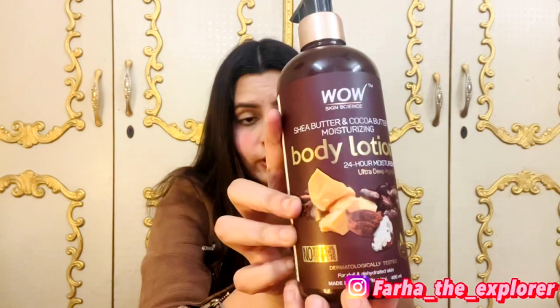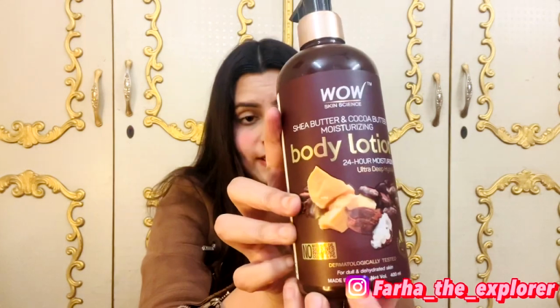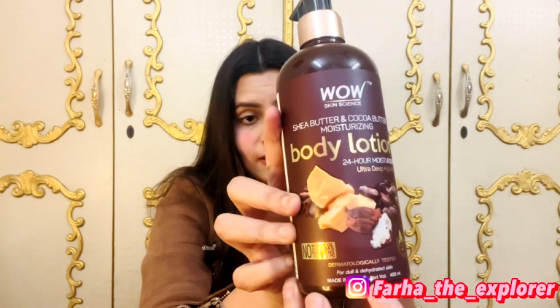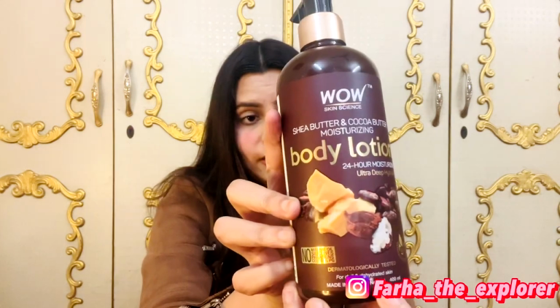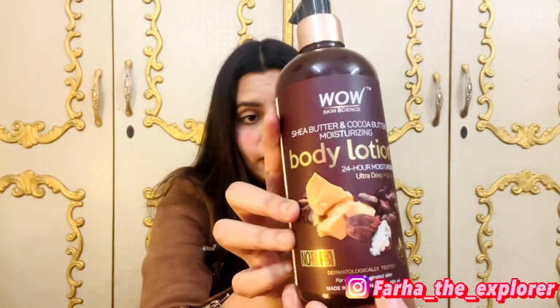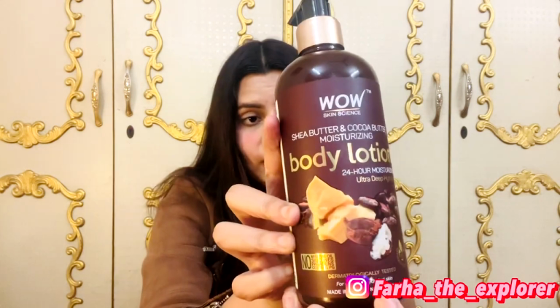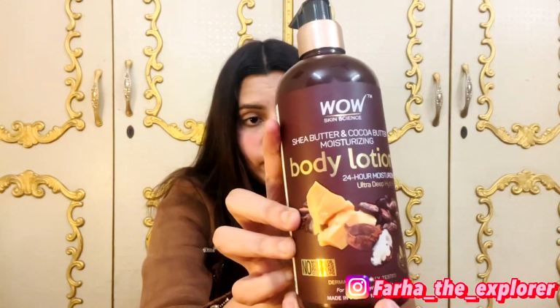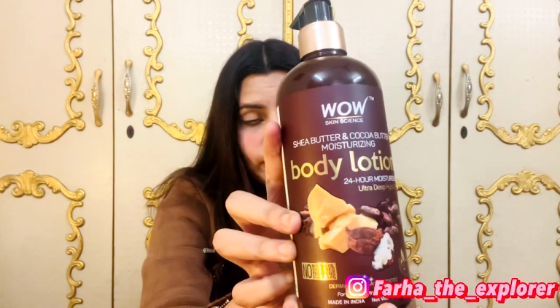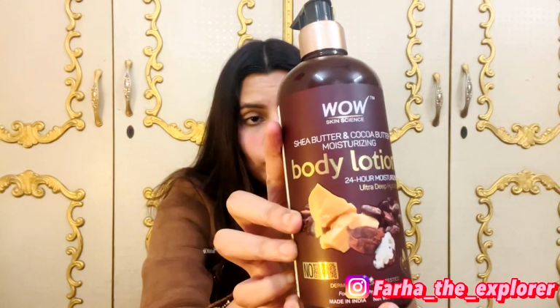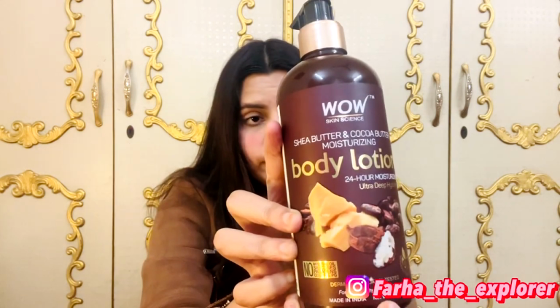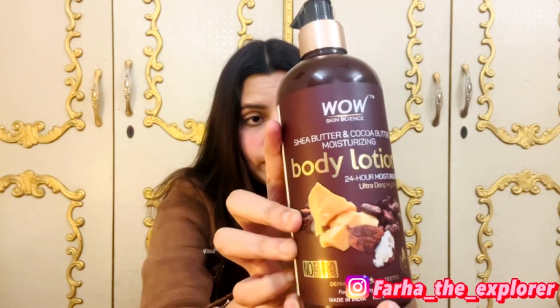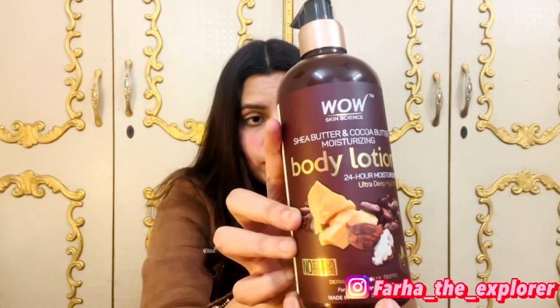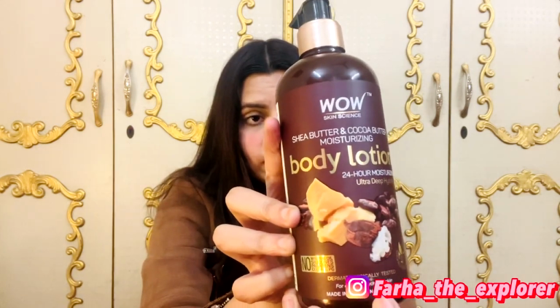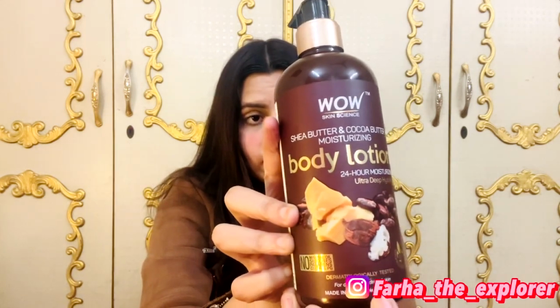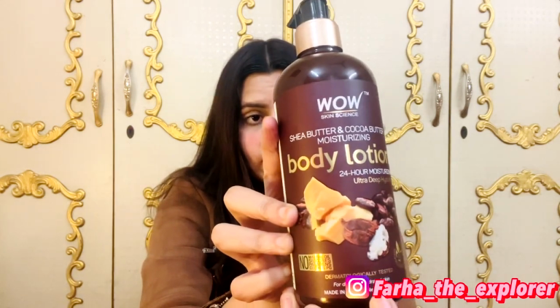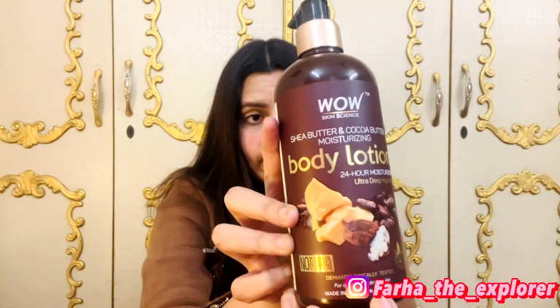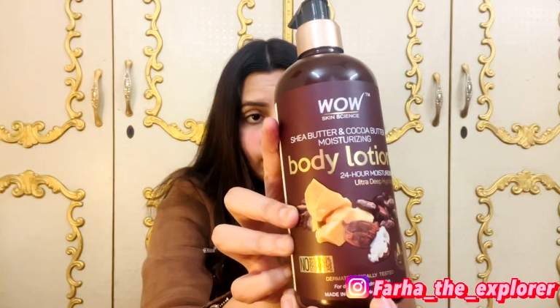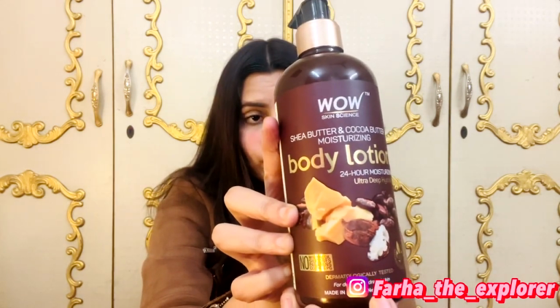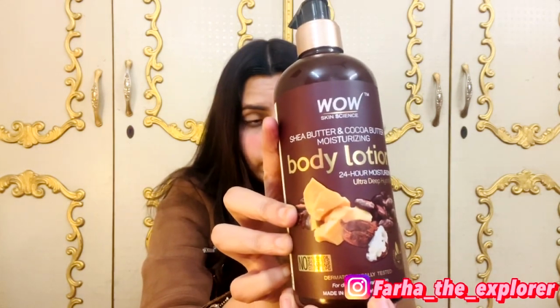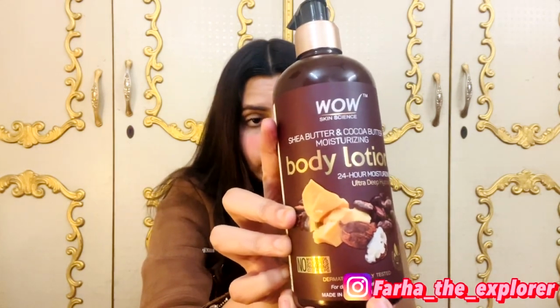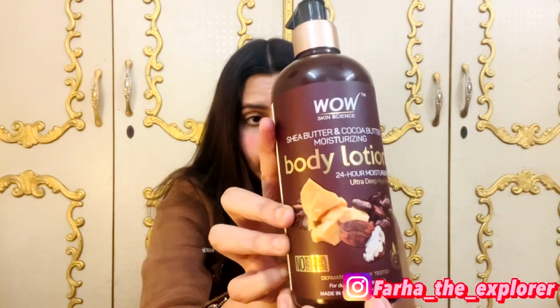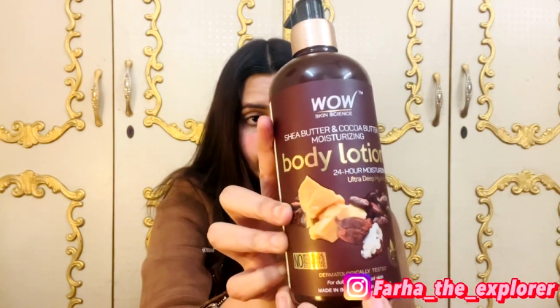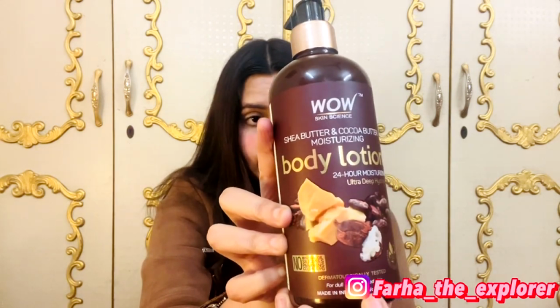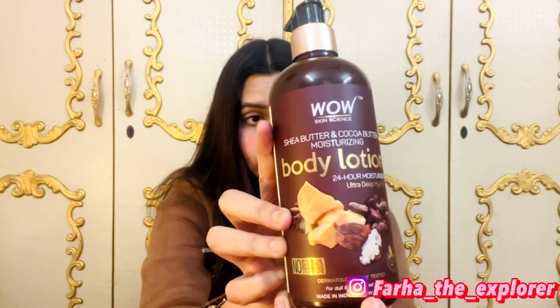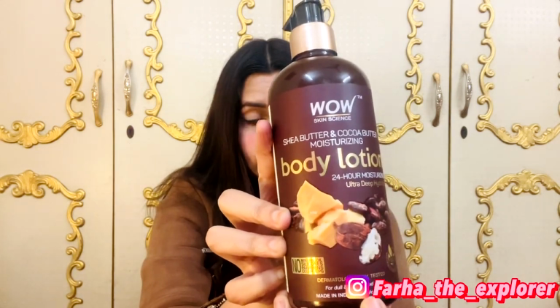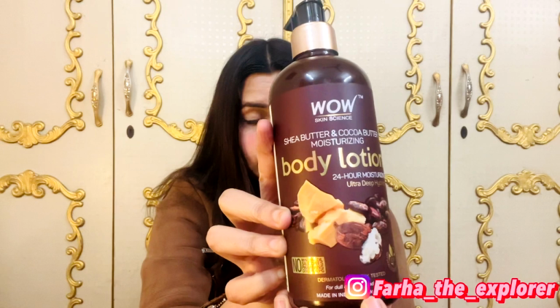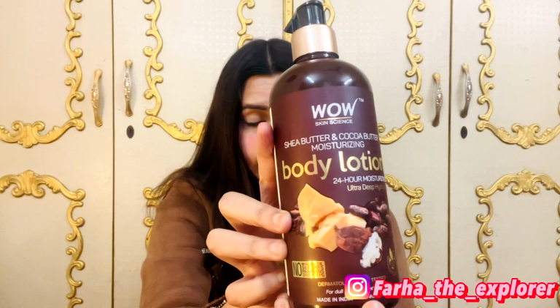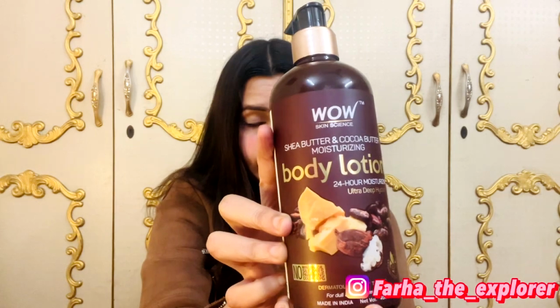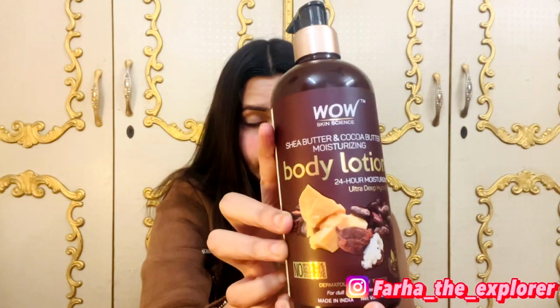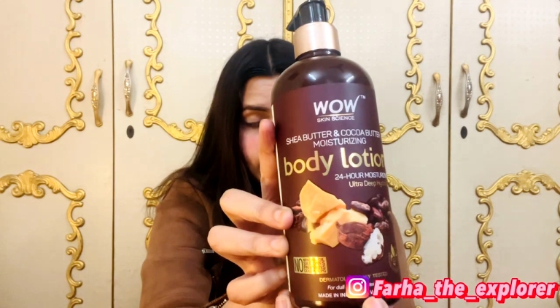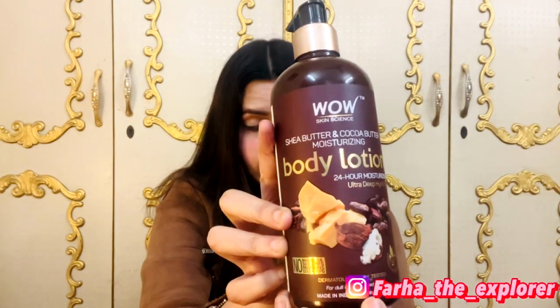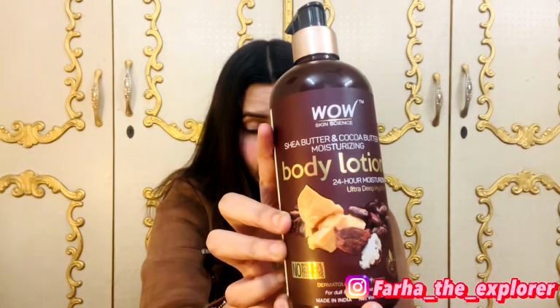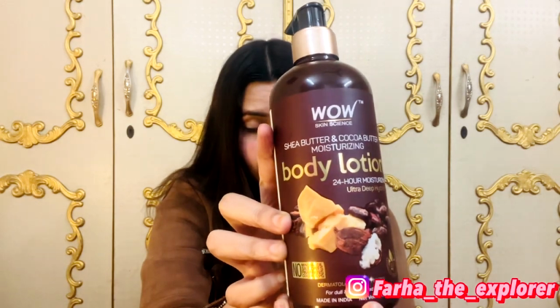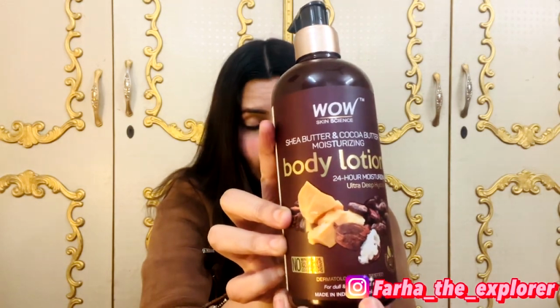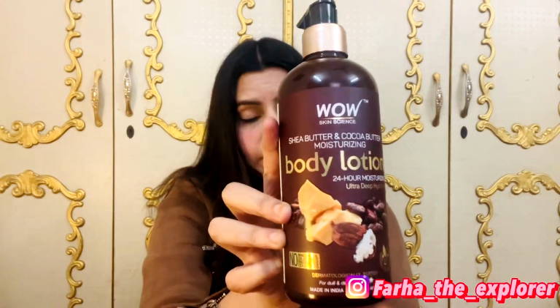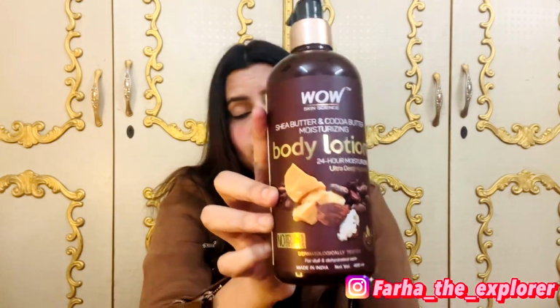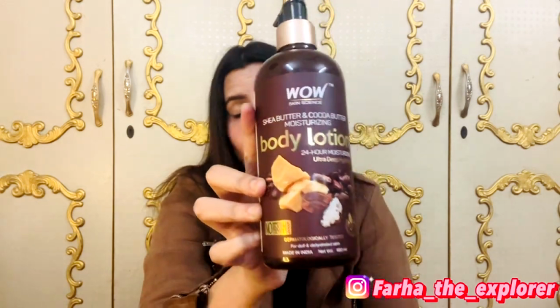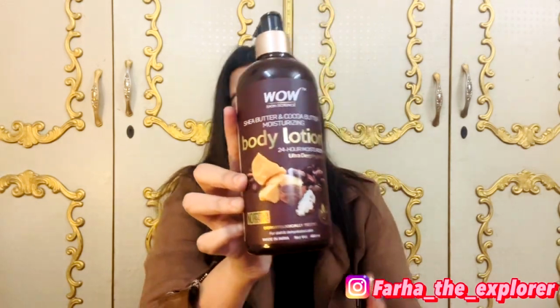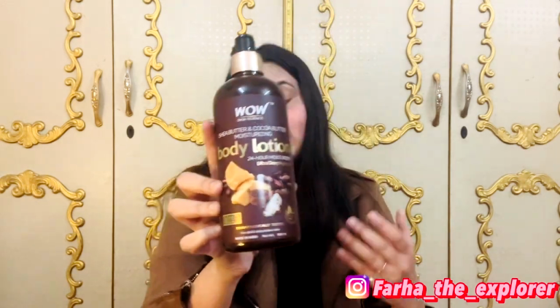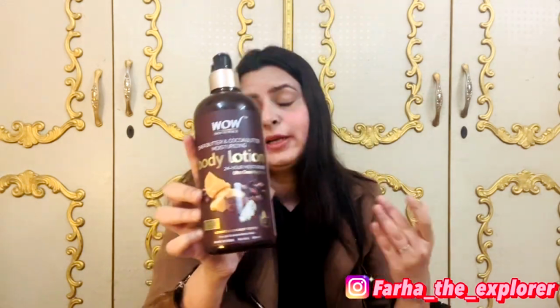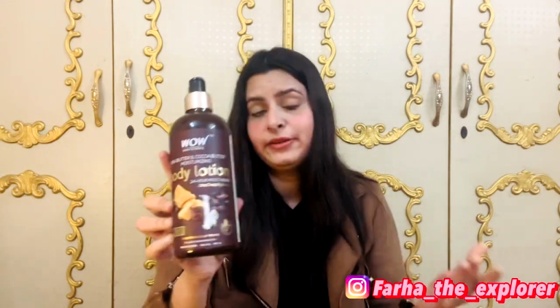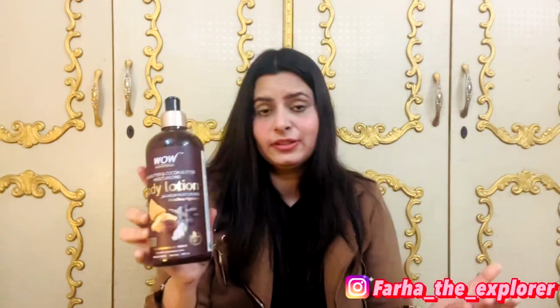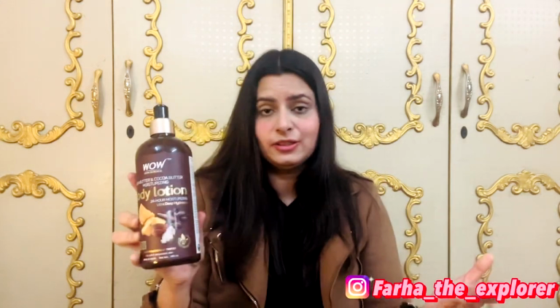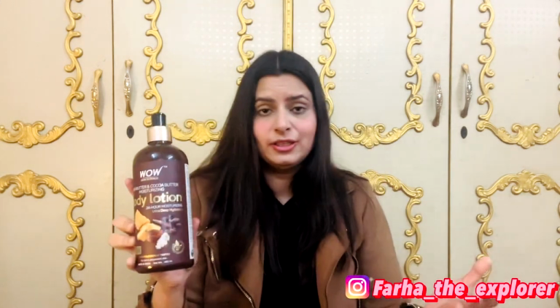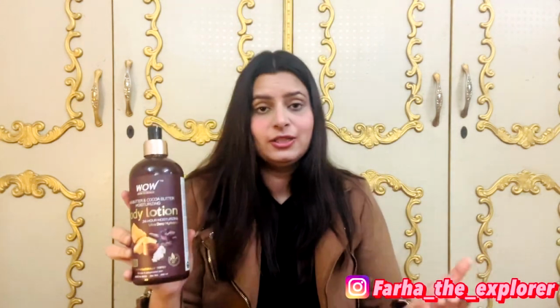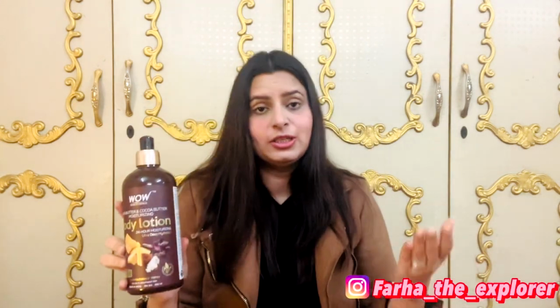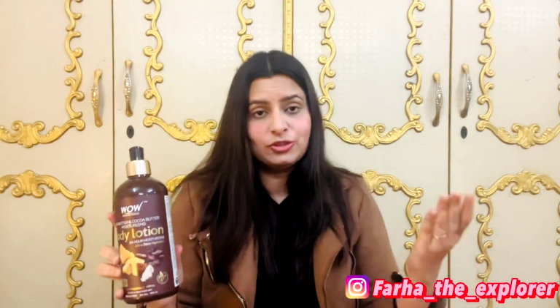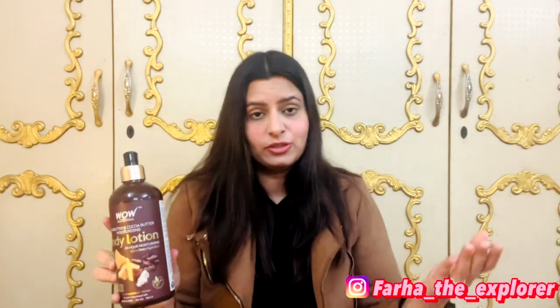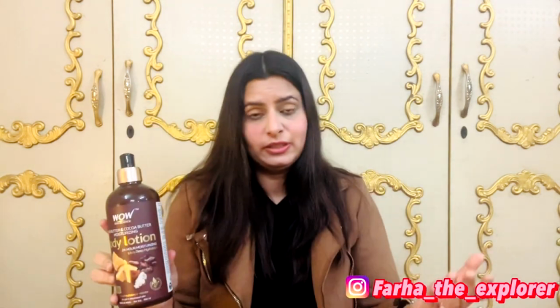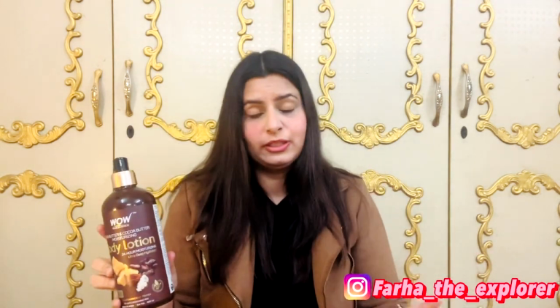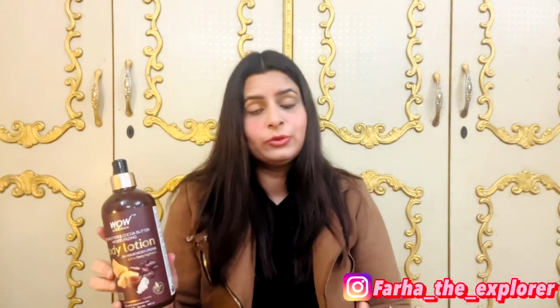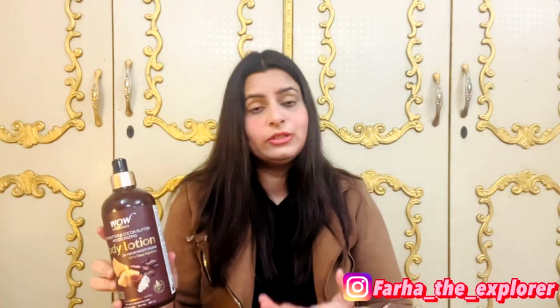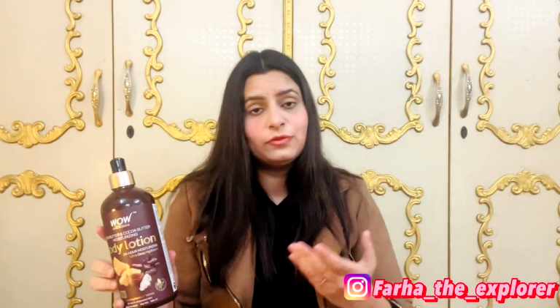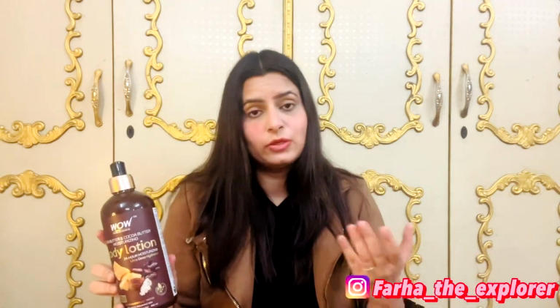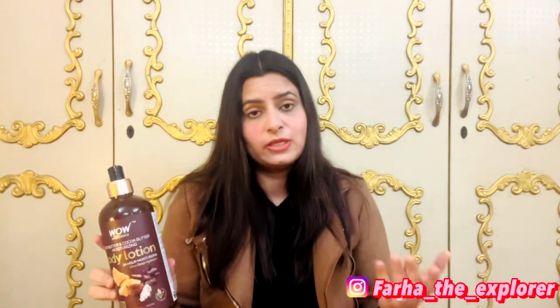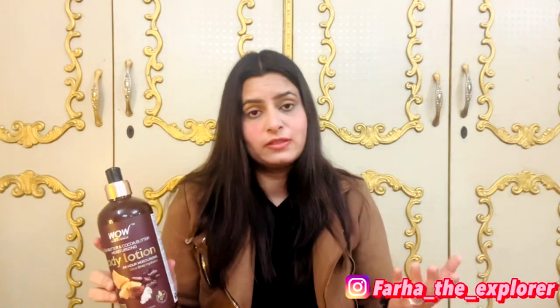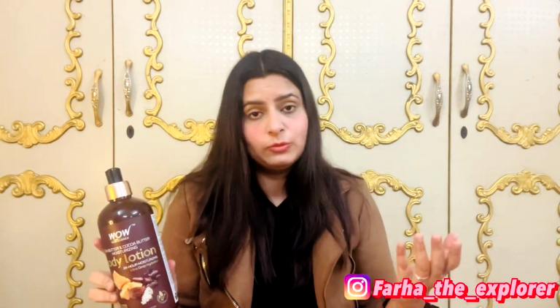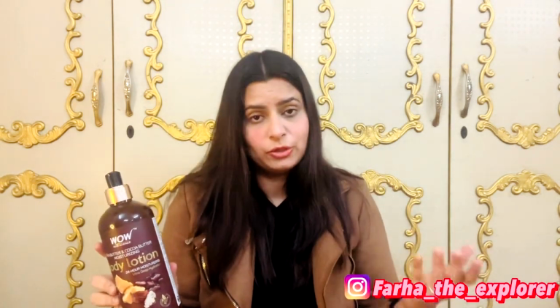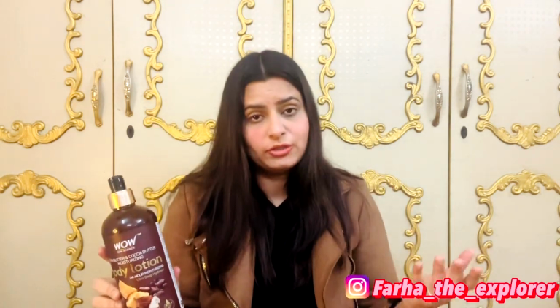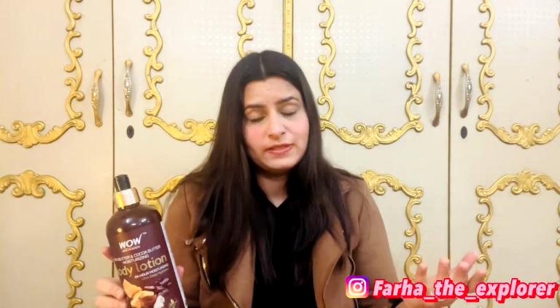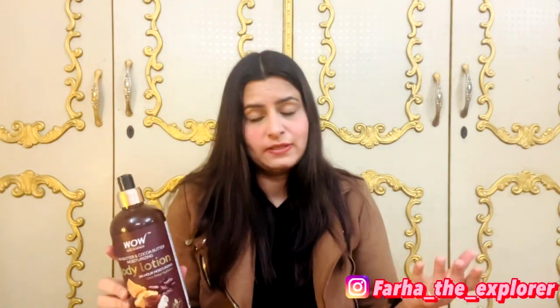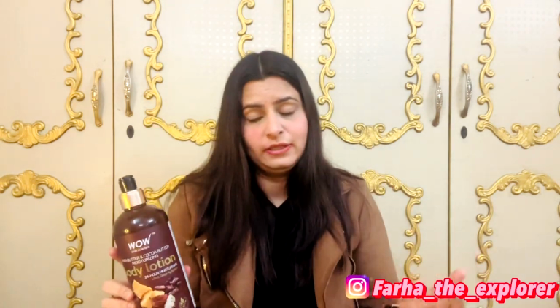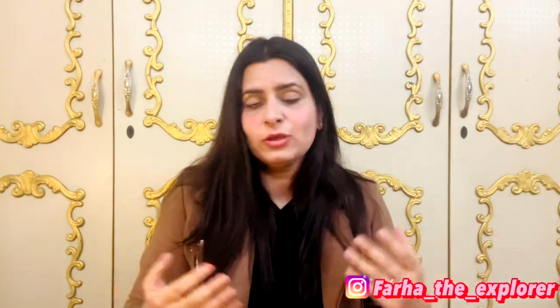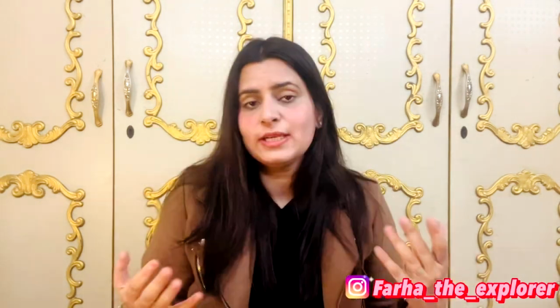It is mentioned here that this is meant for dull and dehydrated skin — it will hydrate, nourish, and moisturize for 24 hours. Now I will show you how it works on my skin with a live demo.